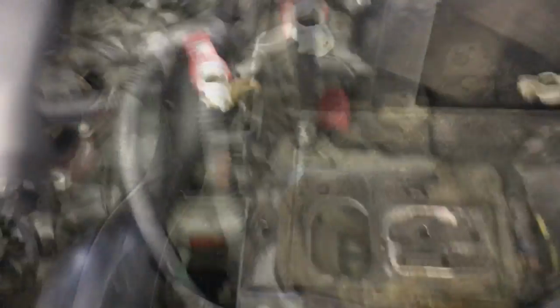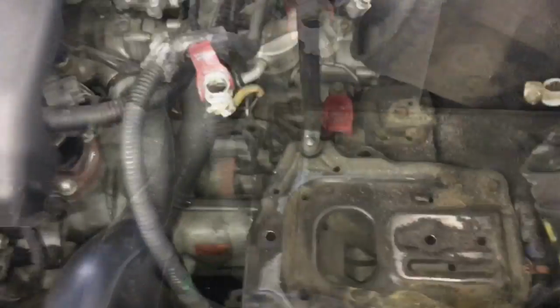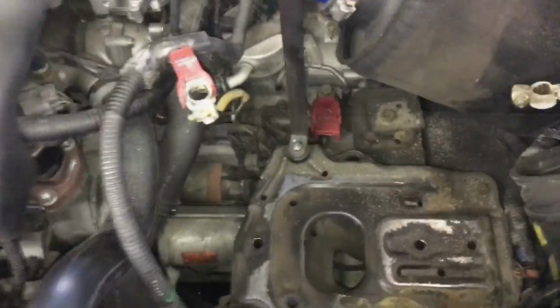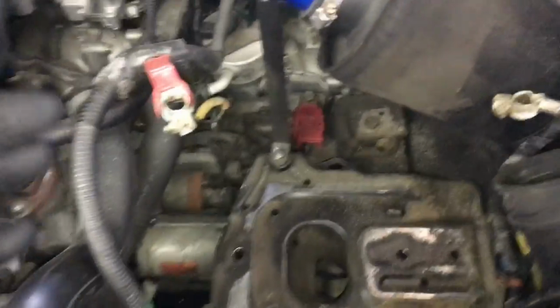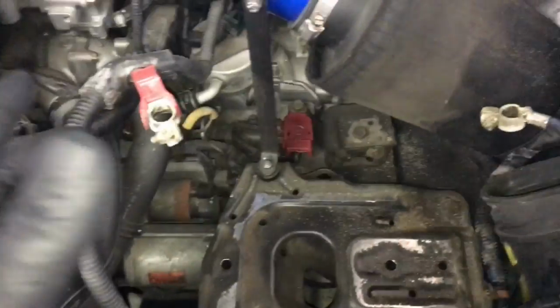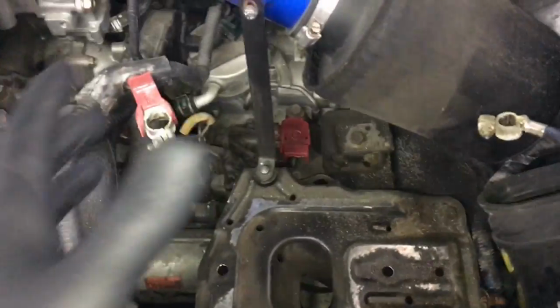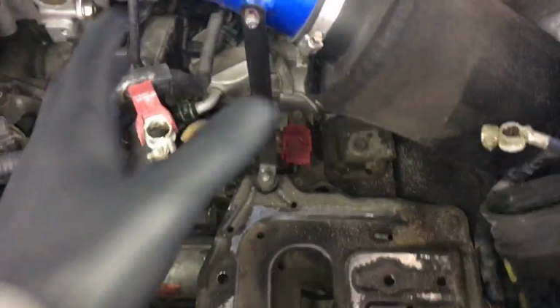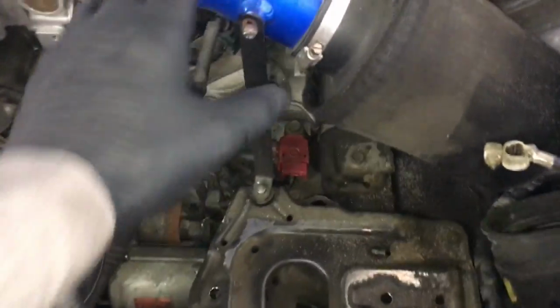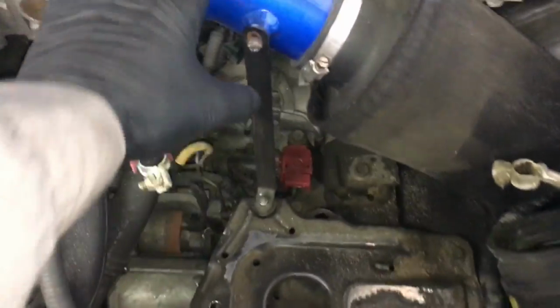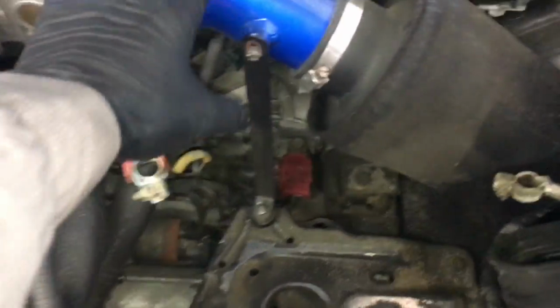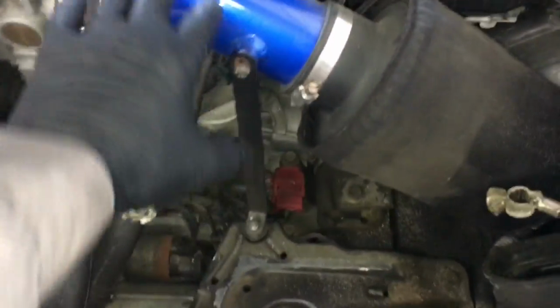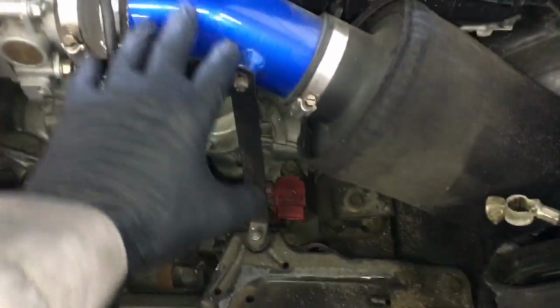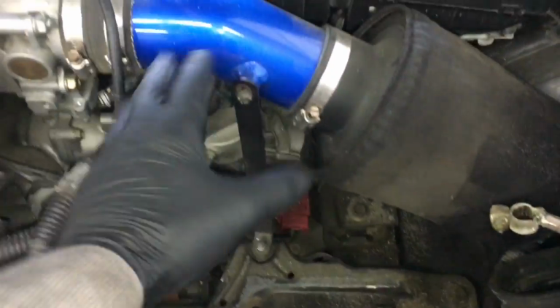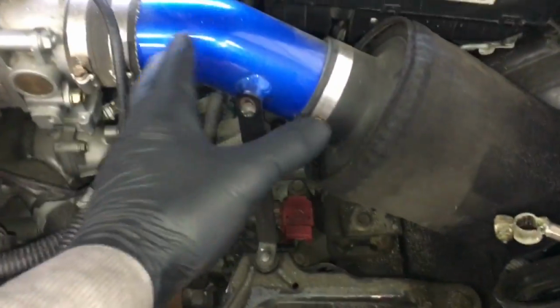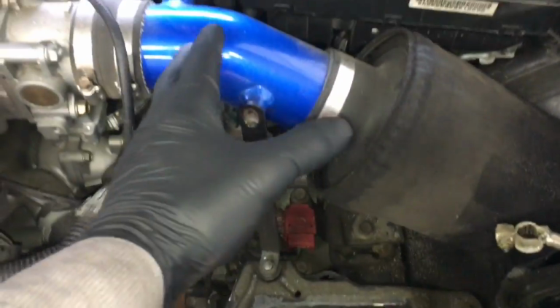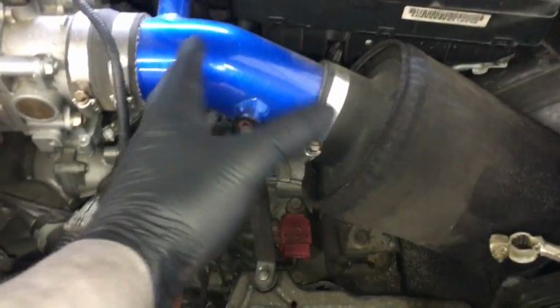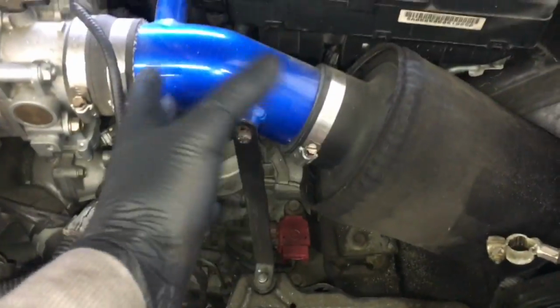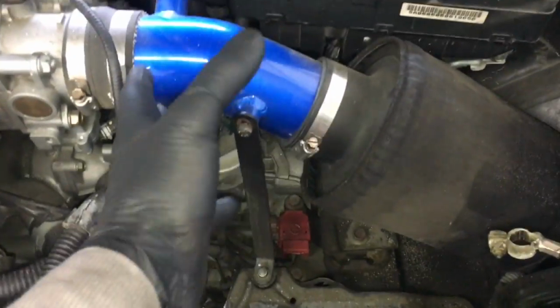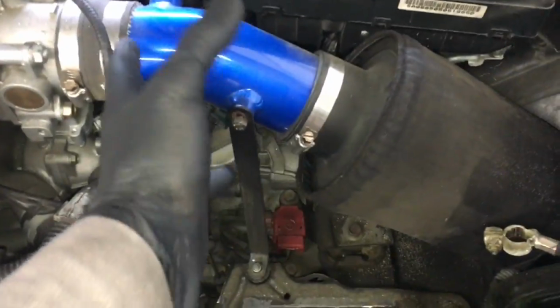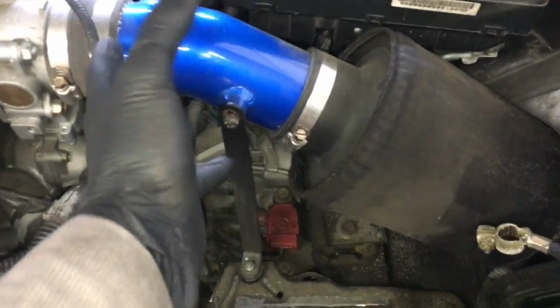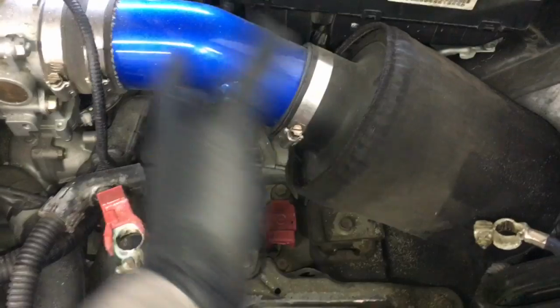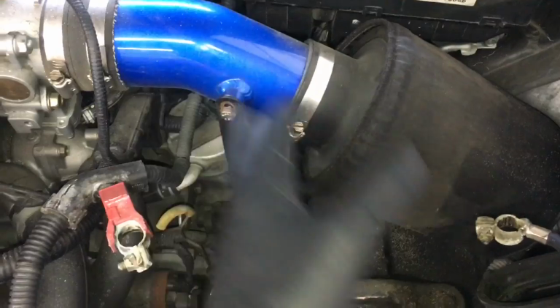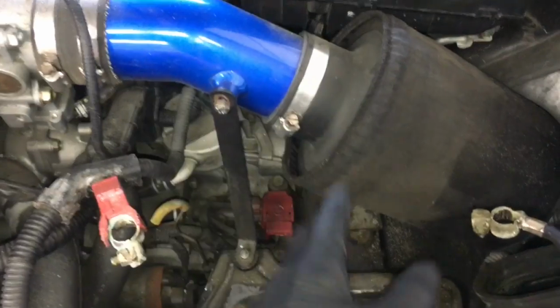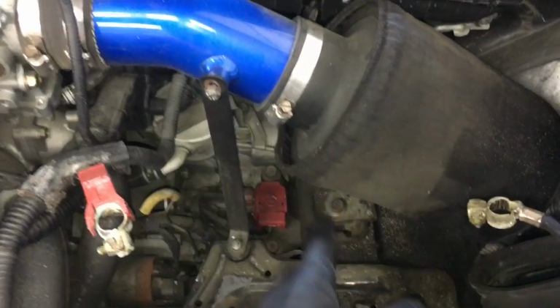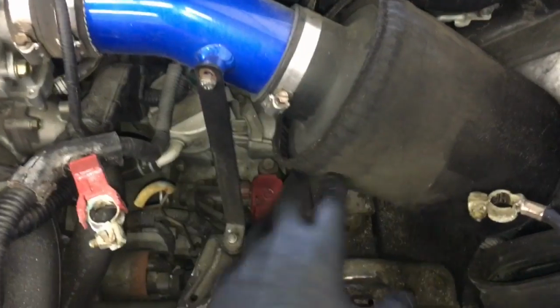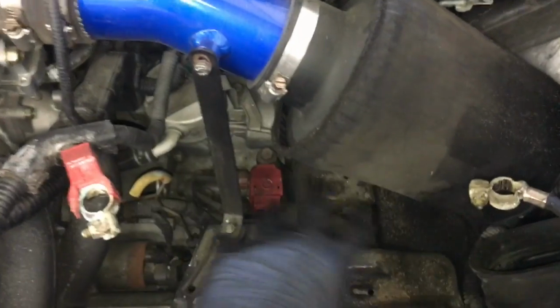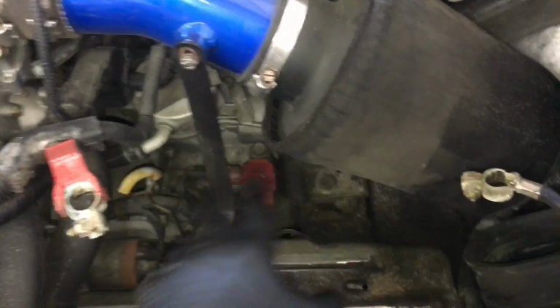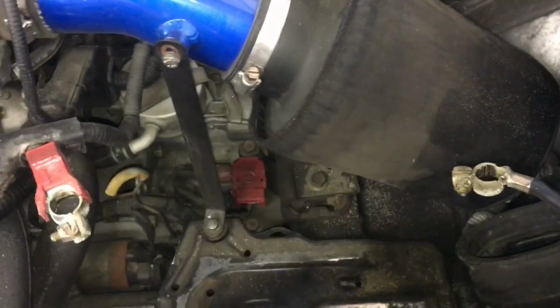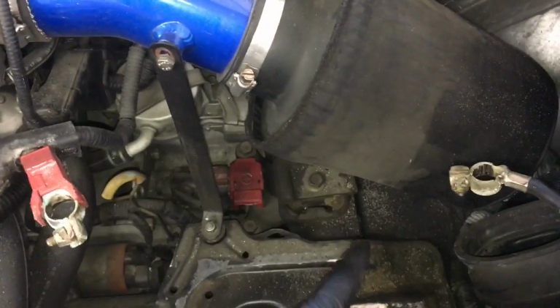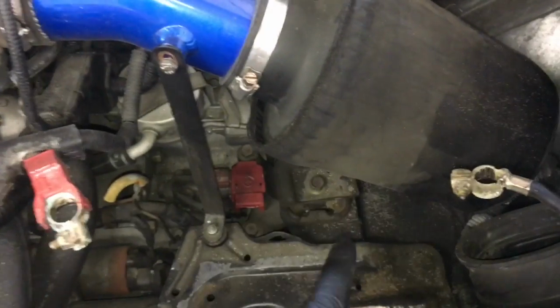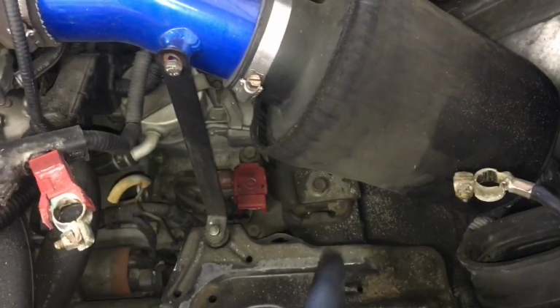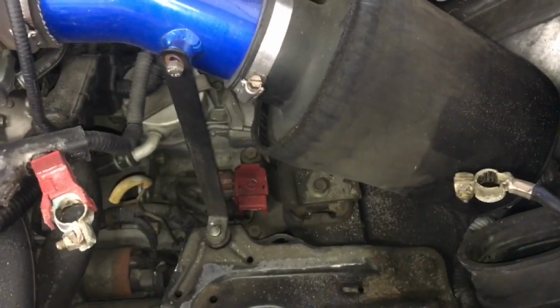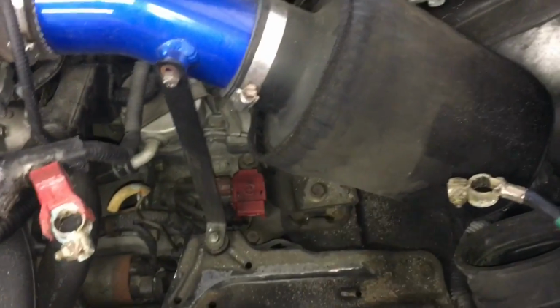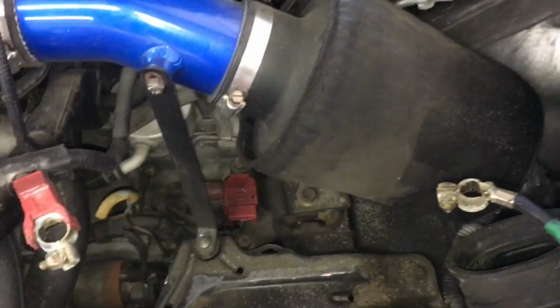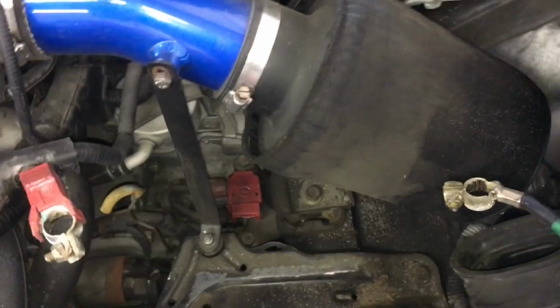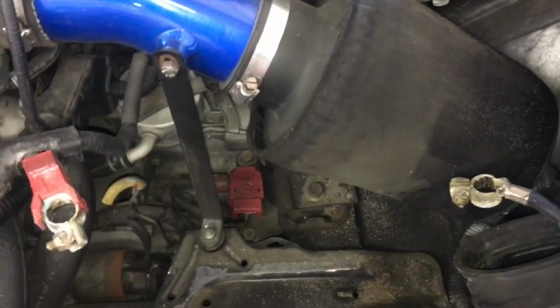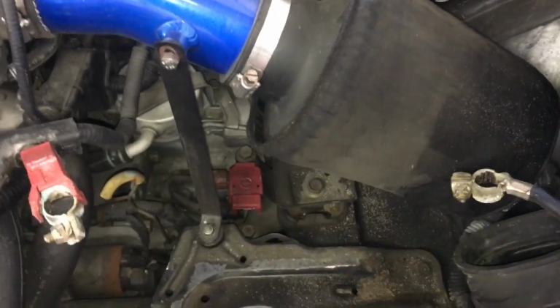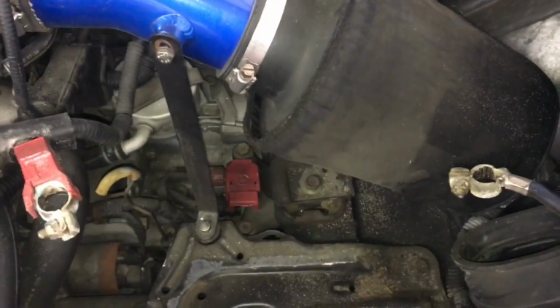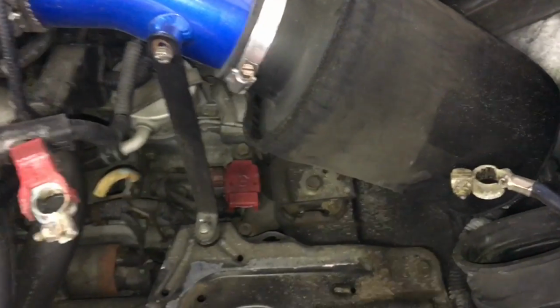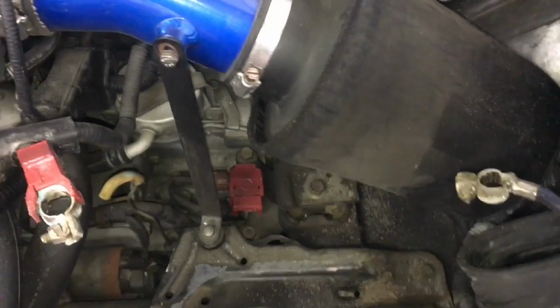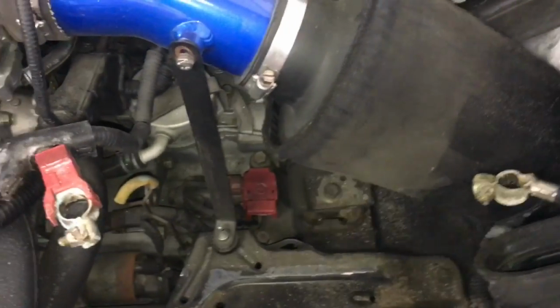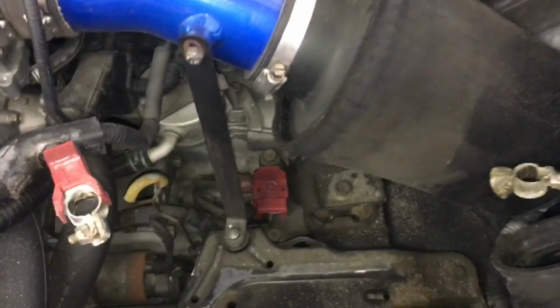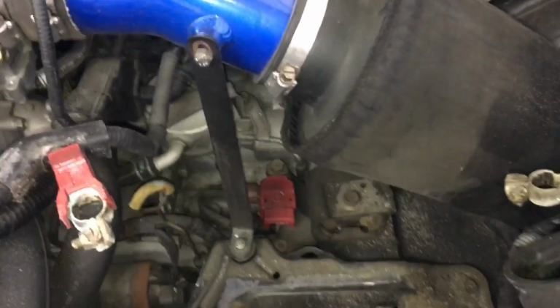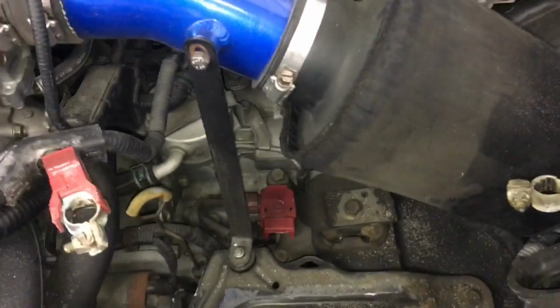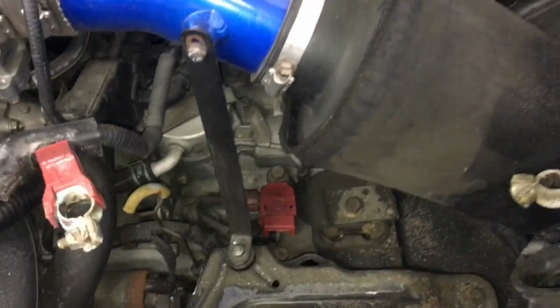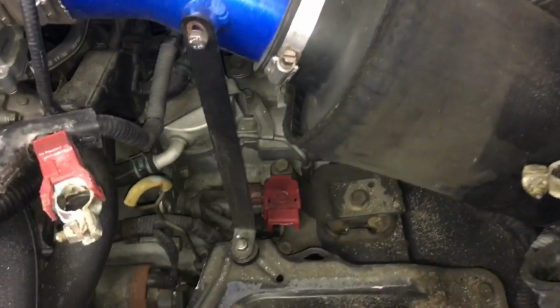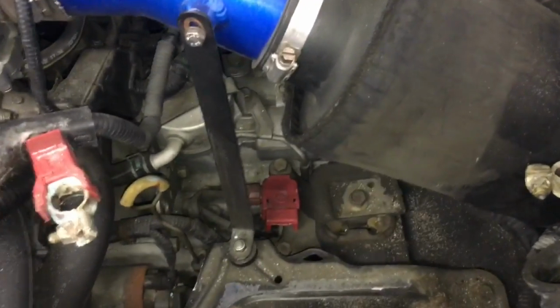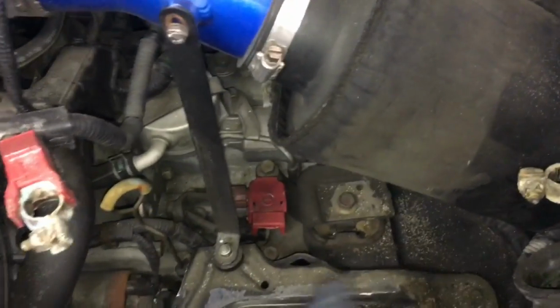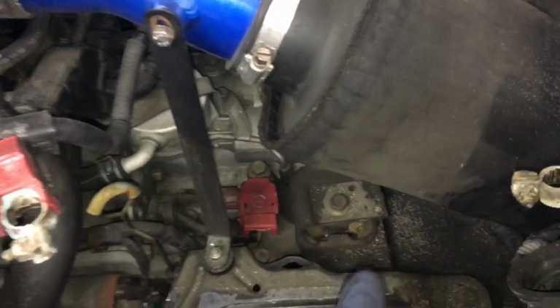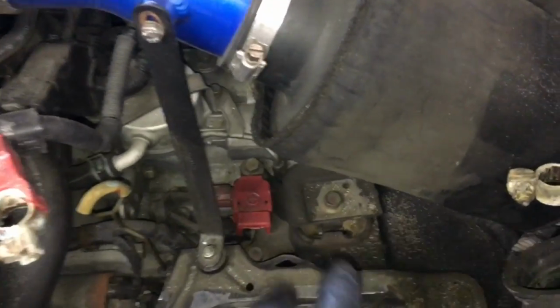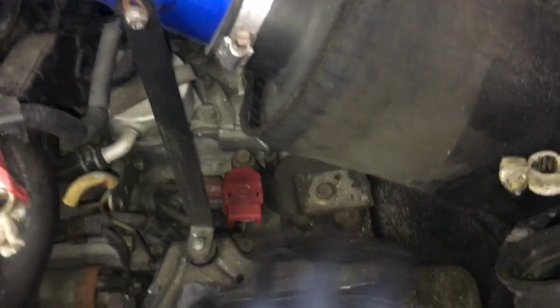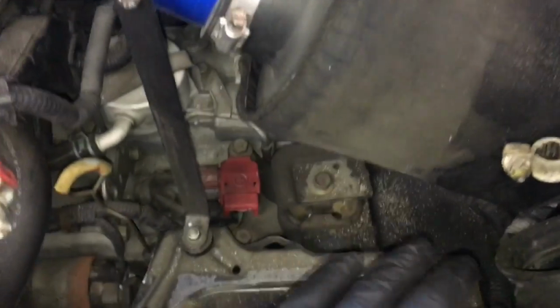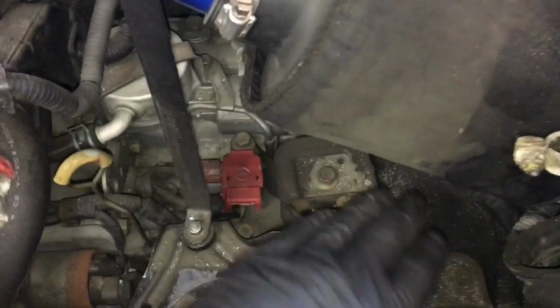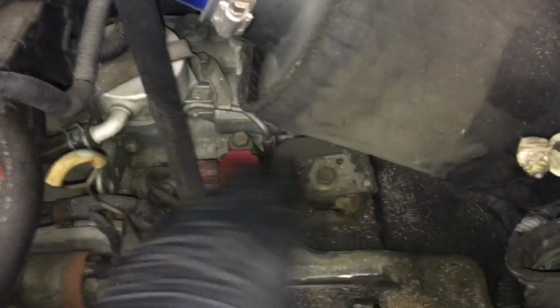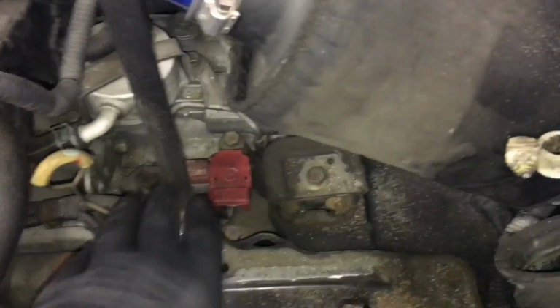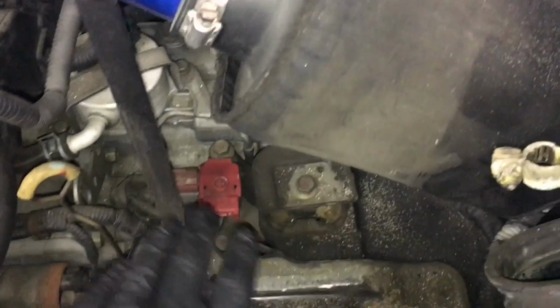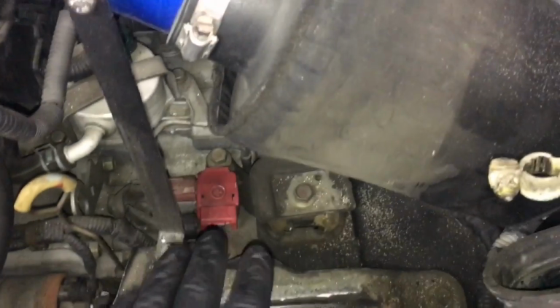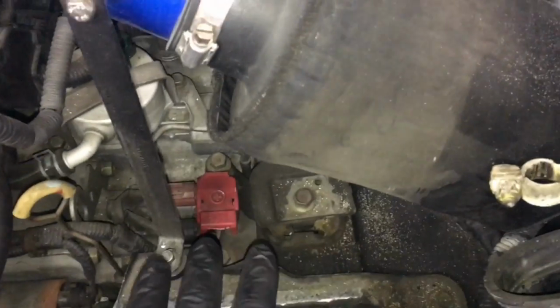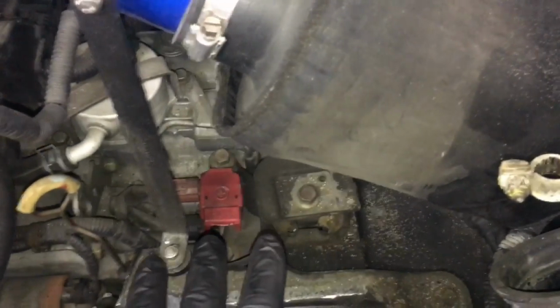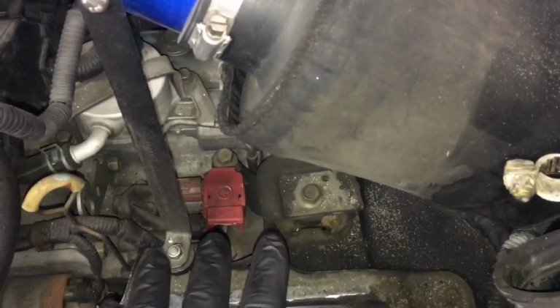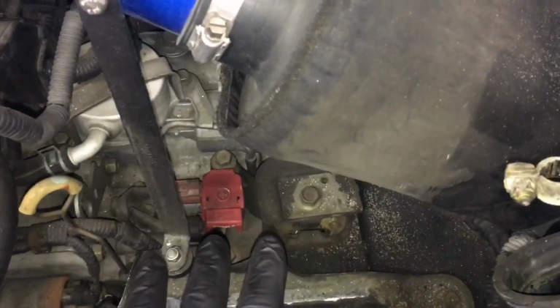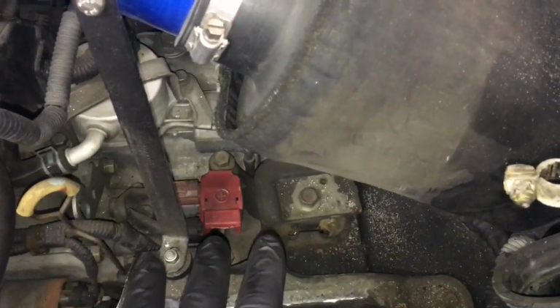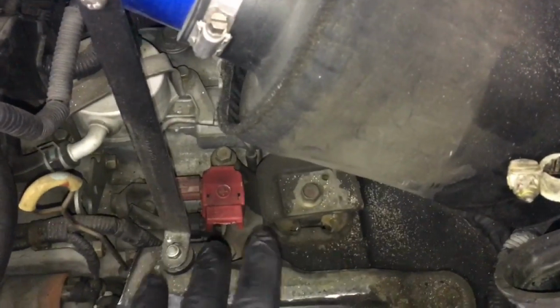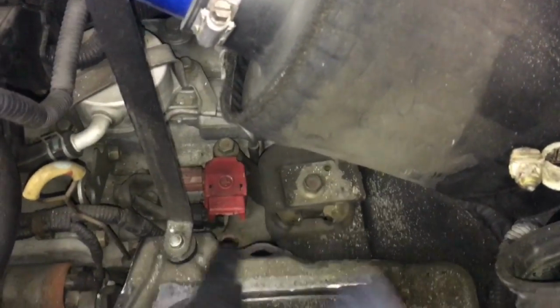In my case, because I have a cold air intake, the bottom half of the air box has been removed, so I don't have to do that. But on yours, you may have to remove the bottom air box.